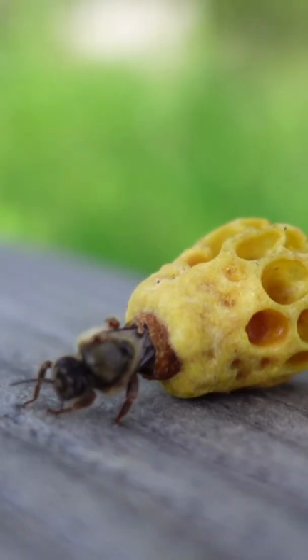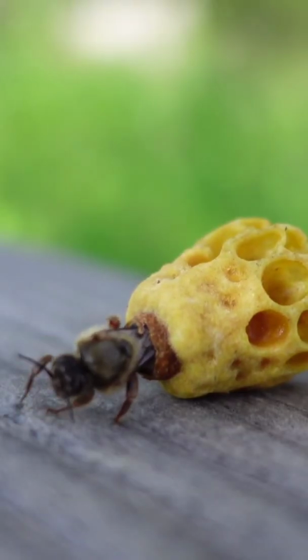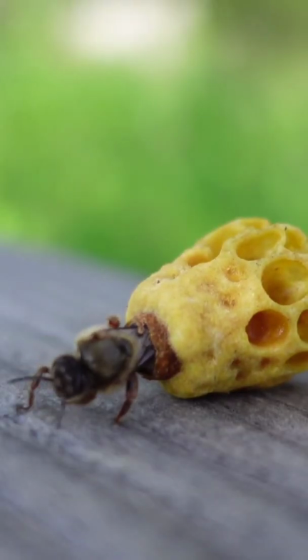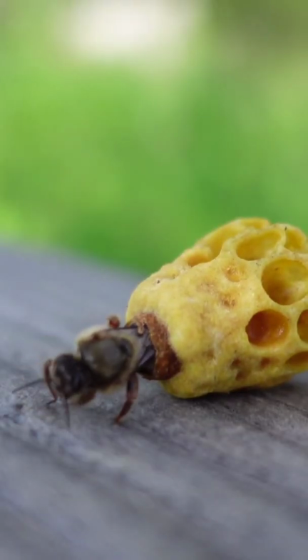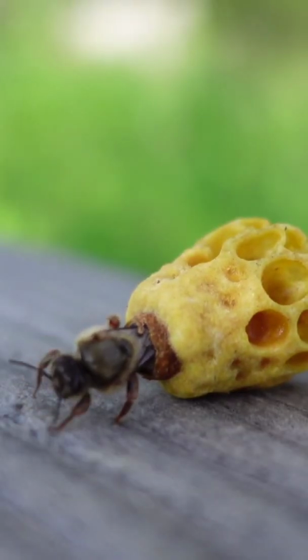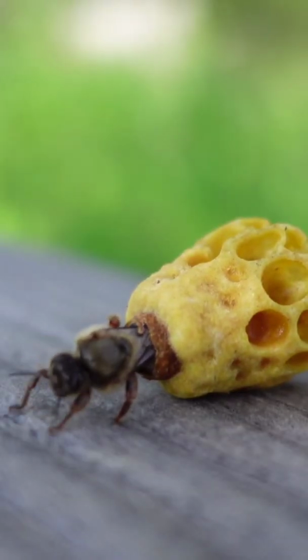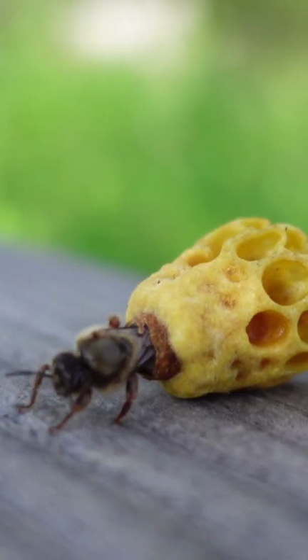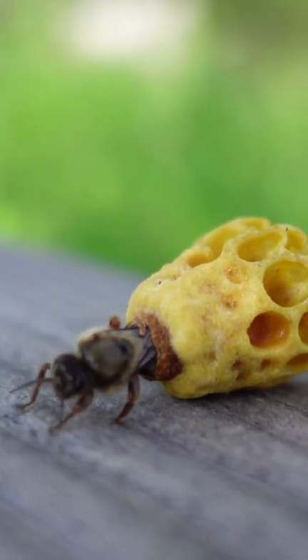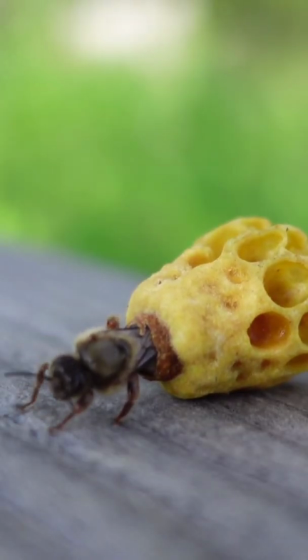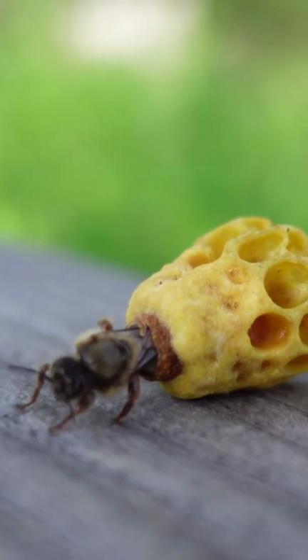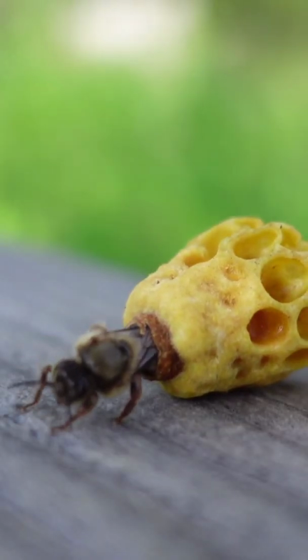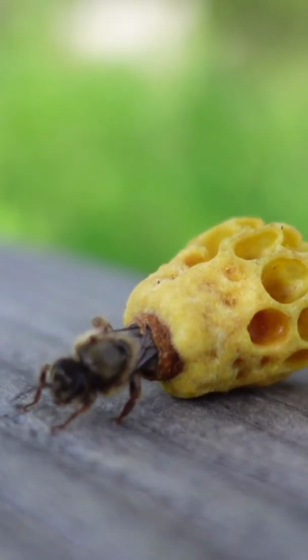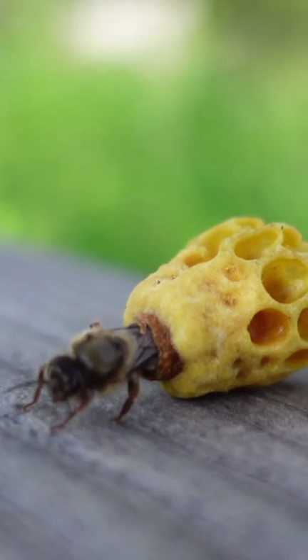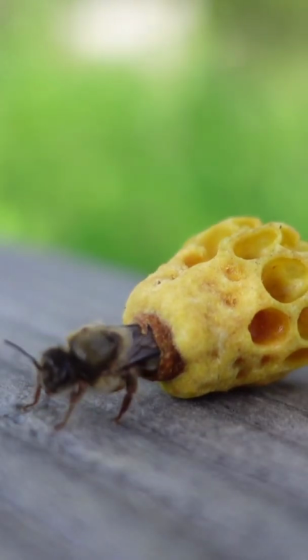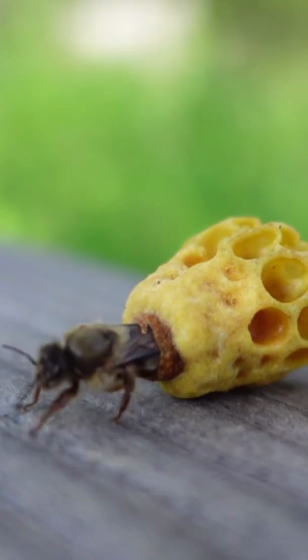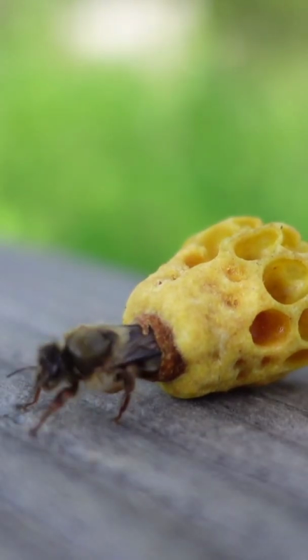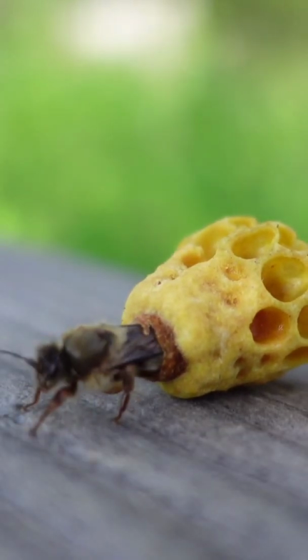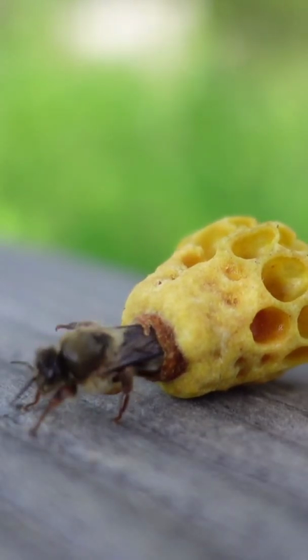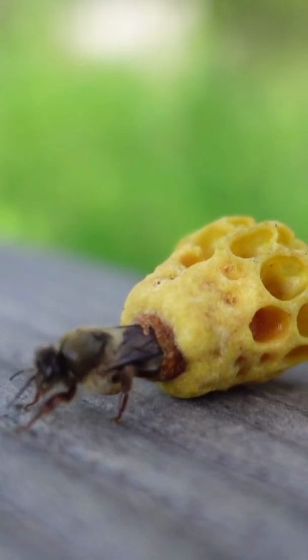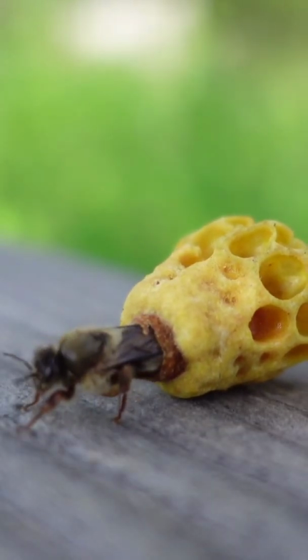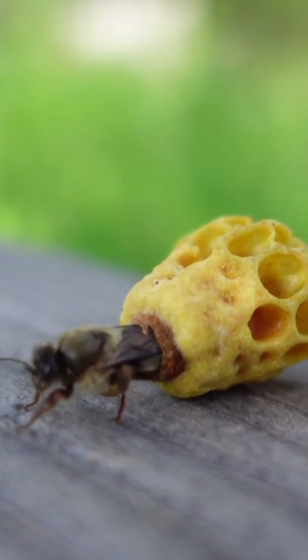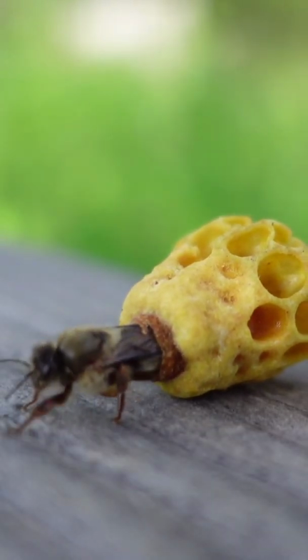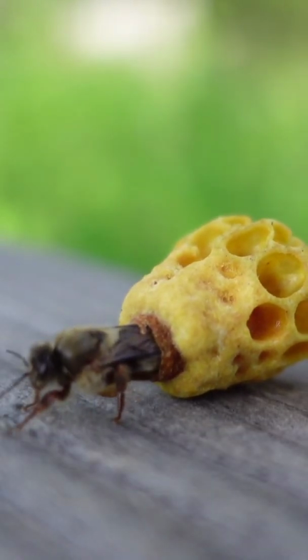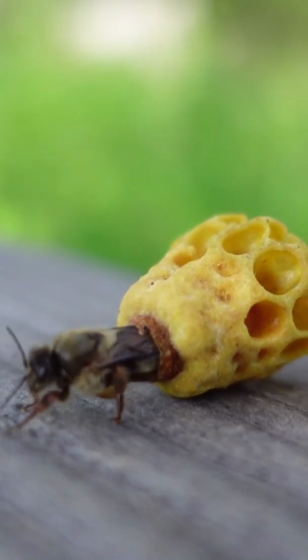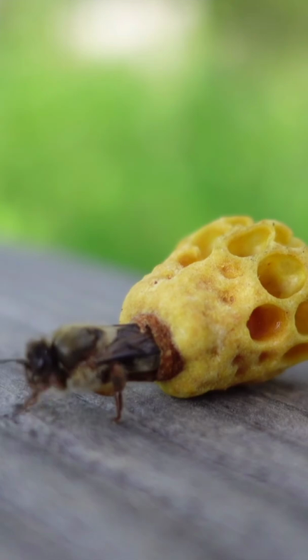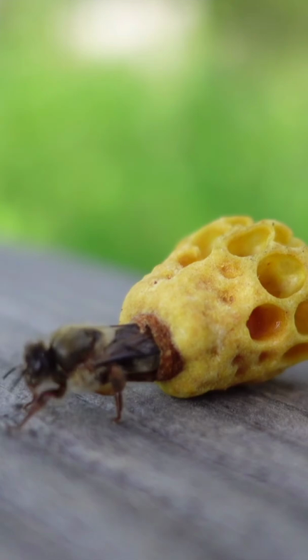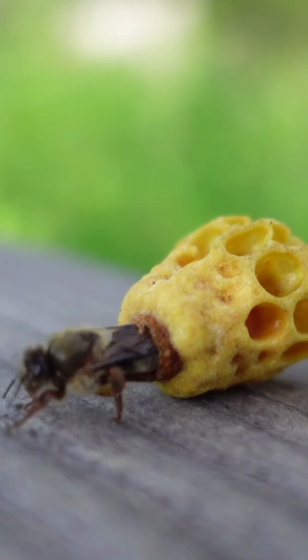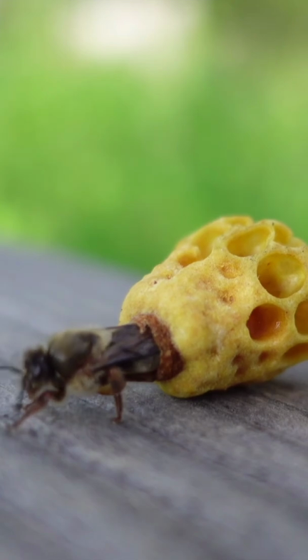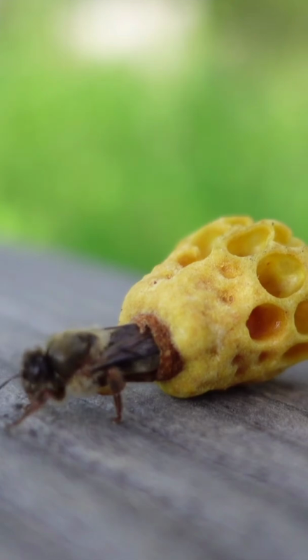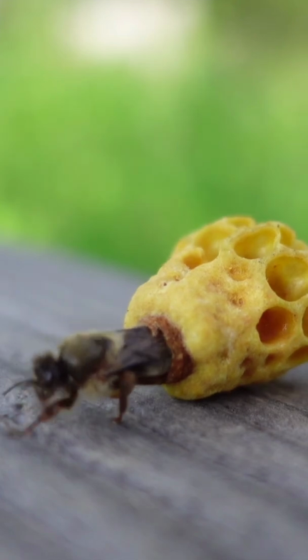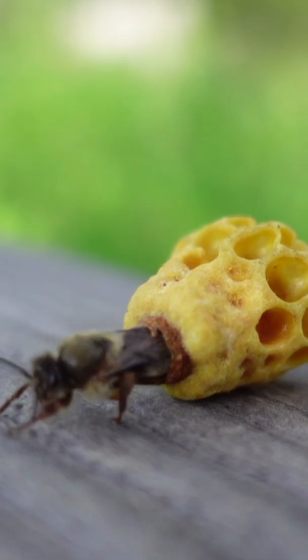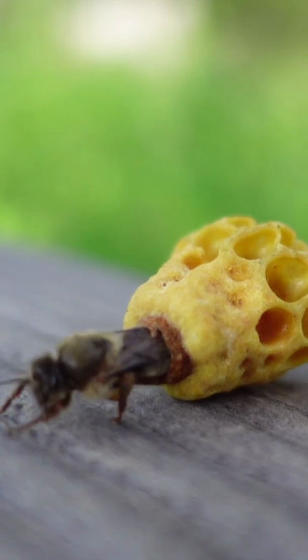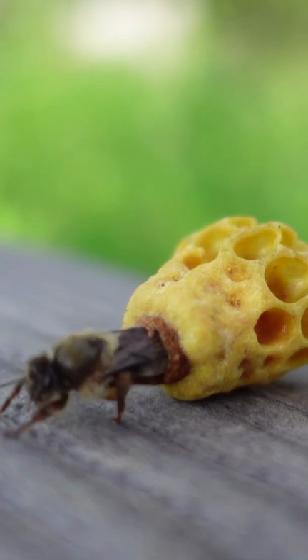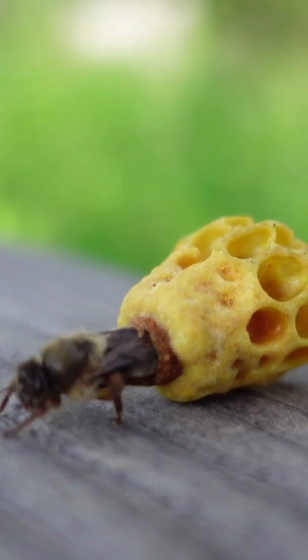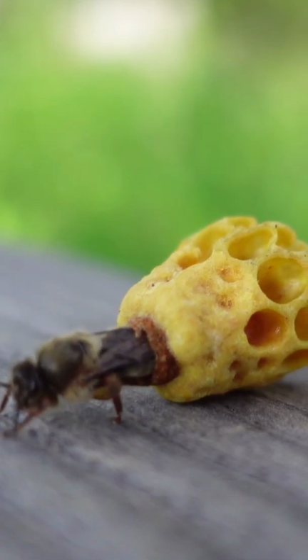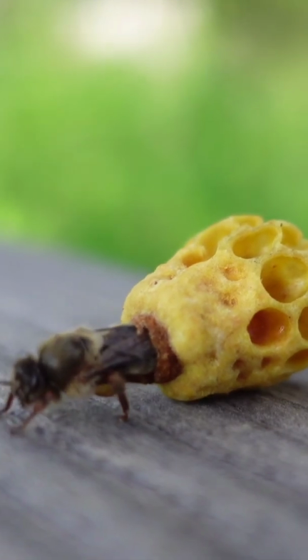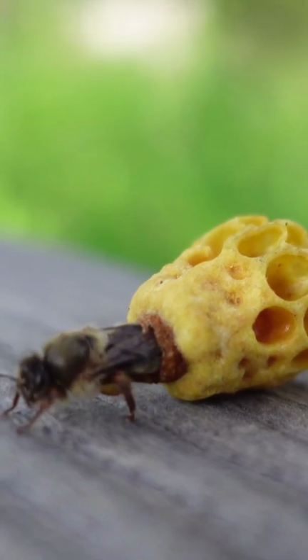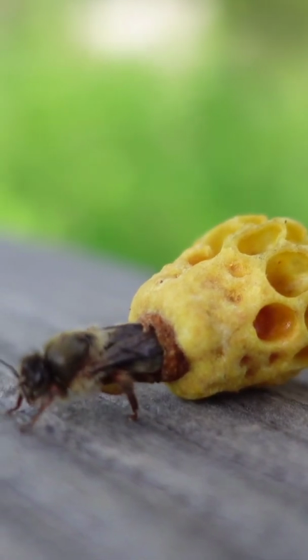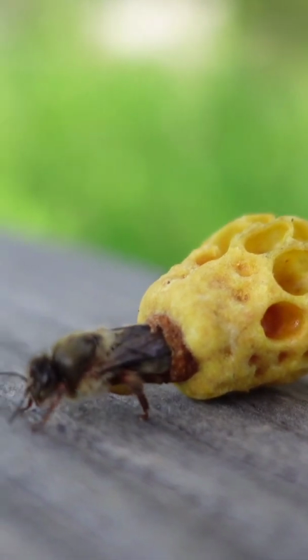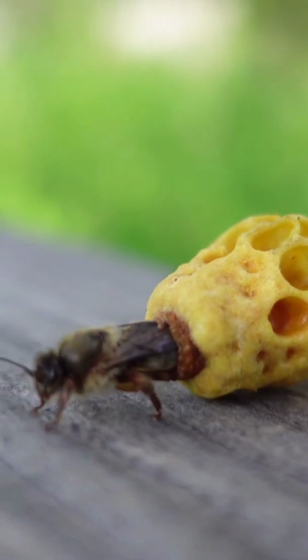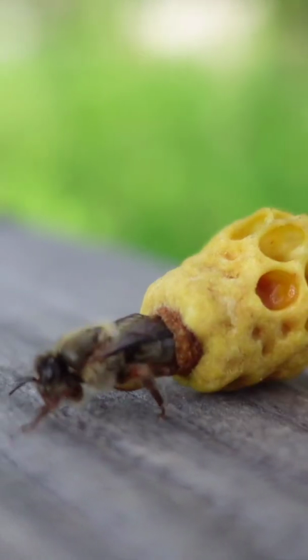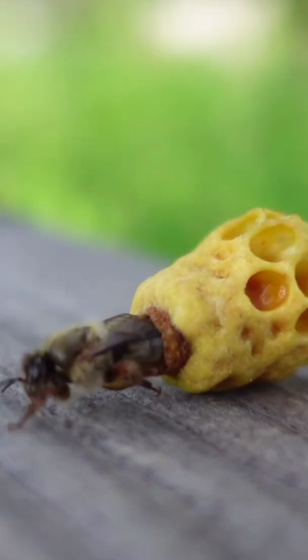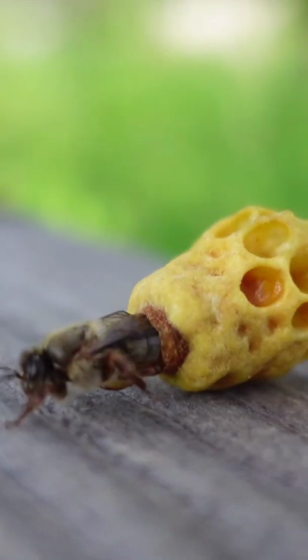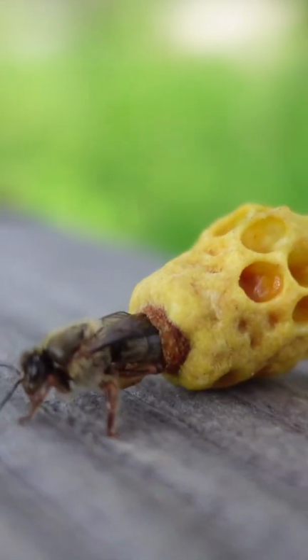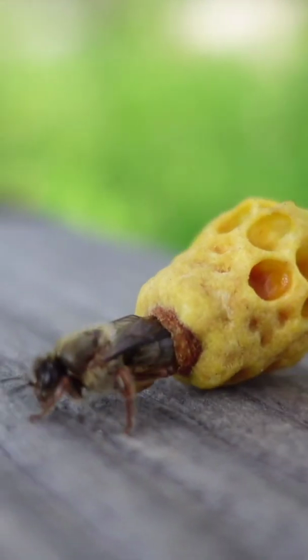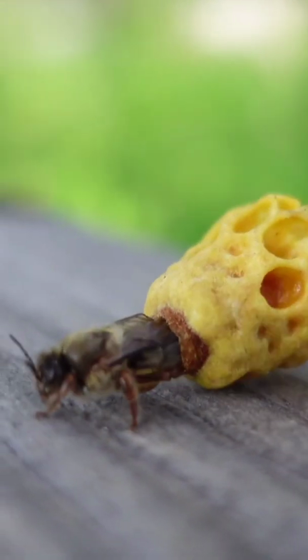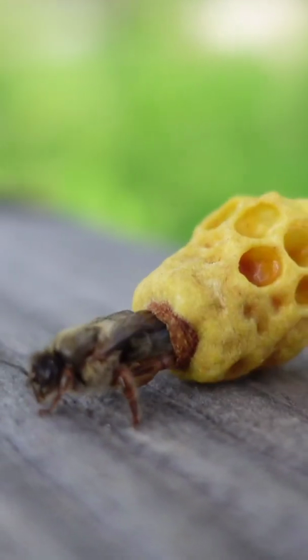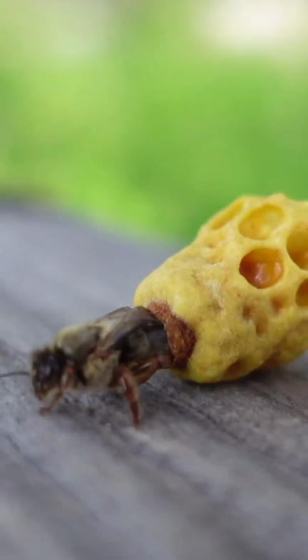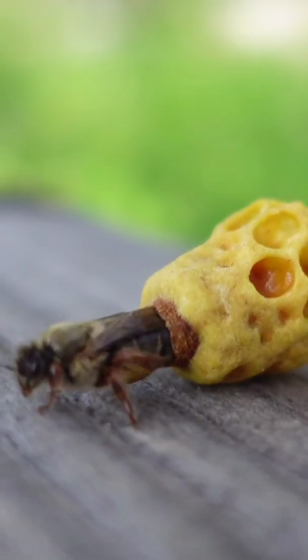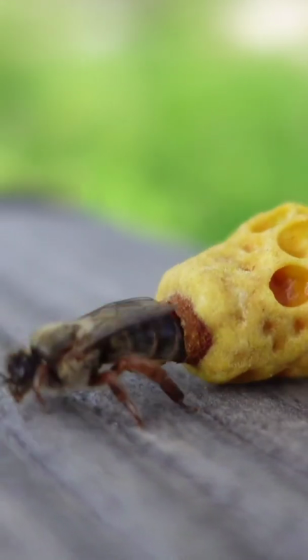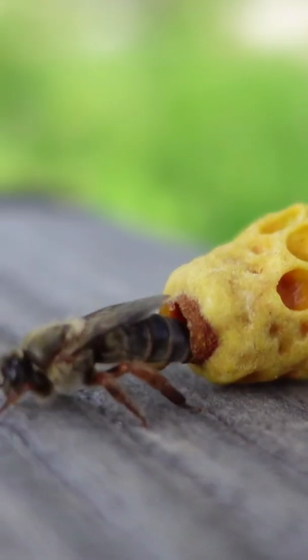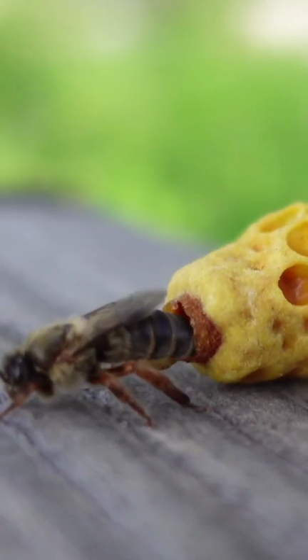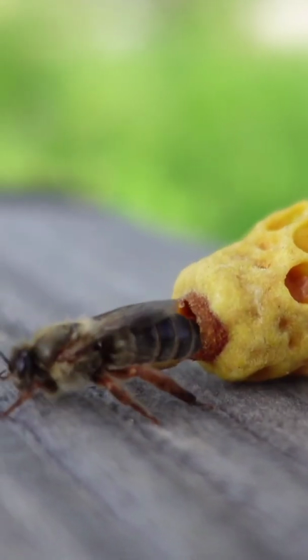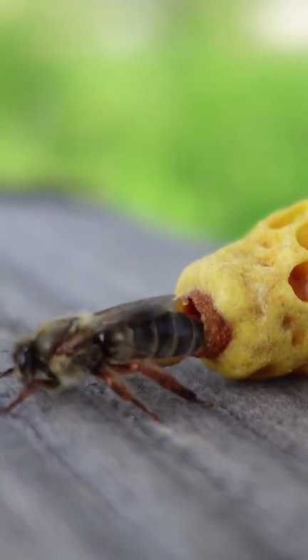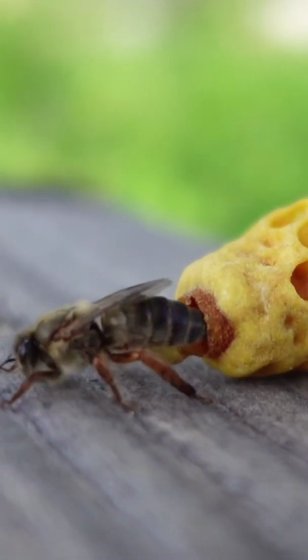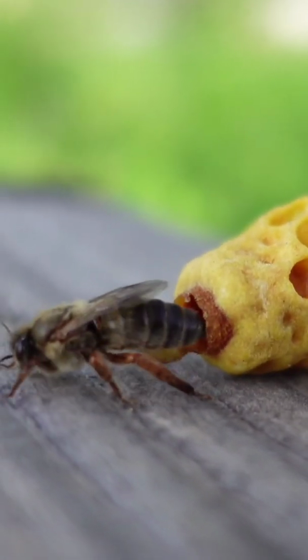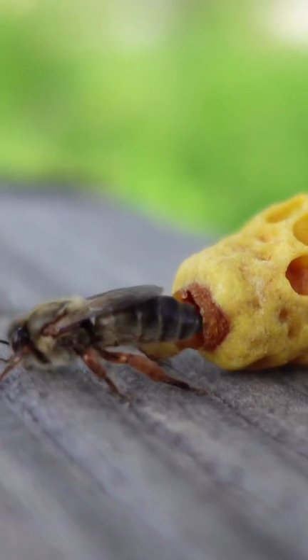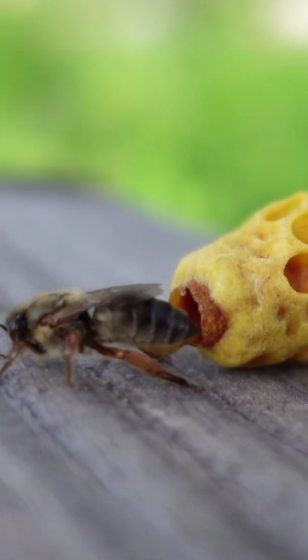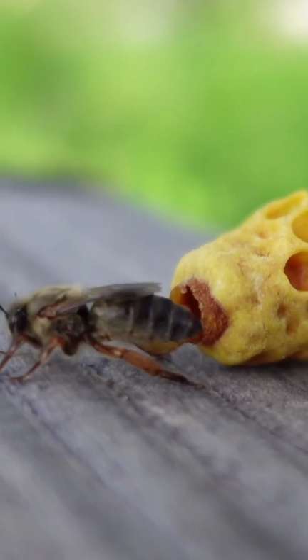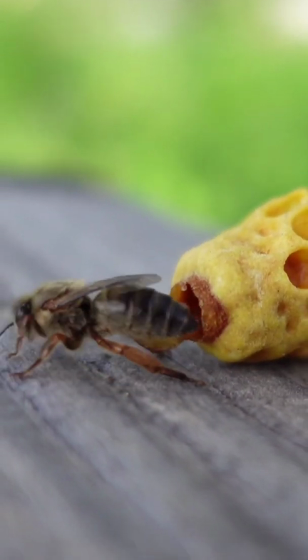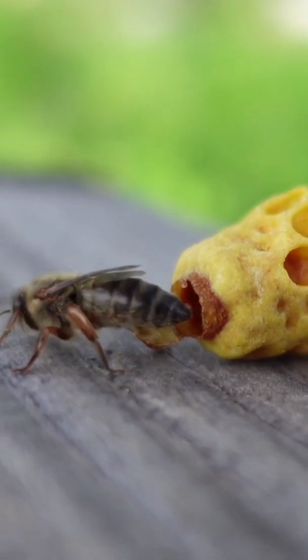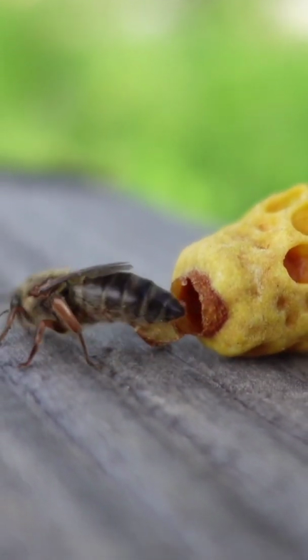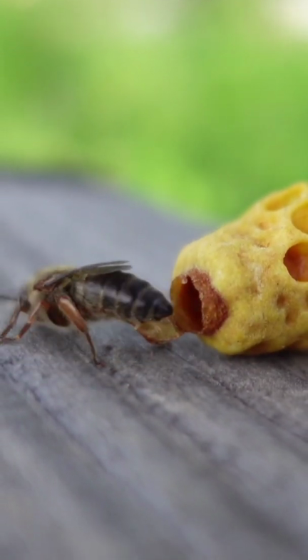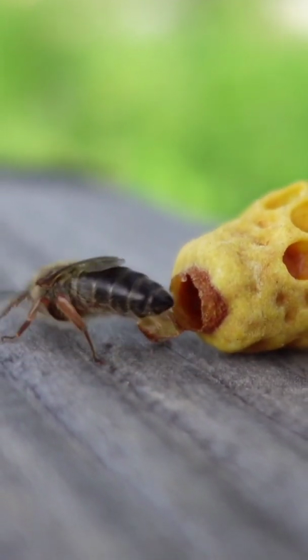Honeybees are great flyers. They fly at a speed of around 25 kilometers per hour and beat their wings 200 times per second.